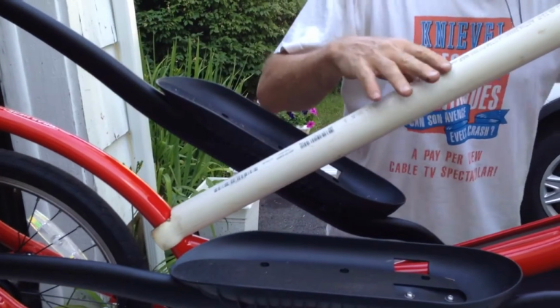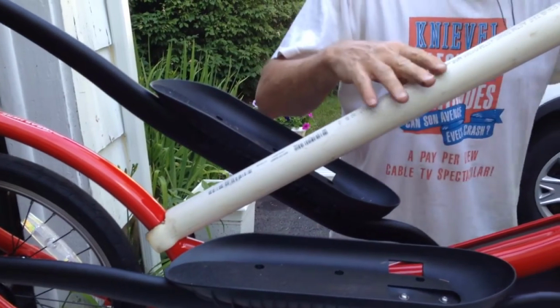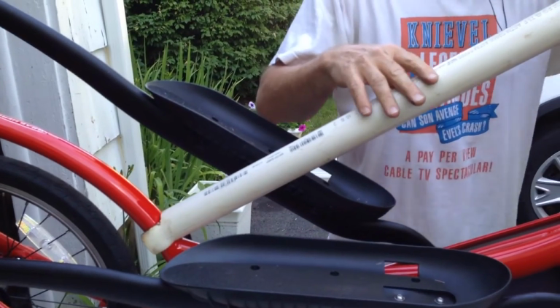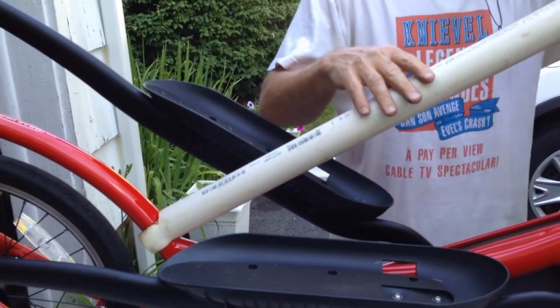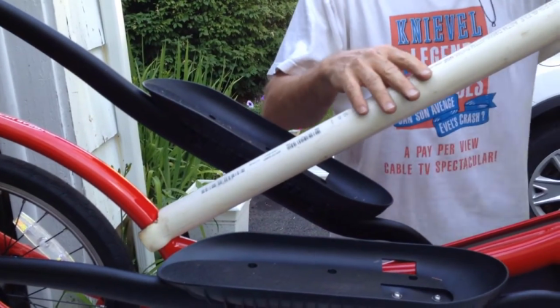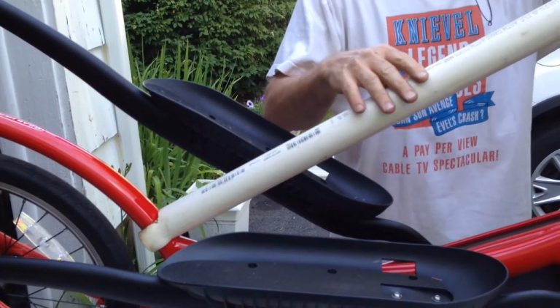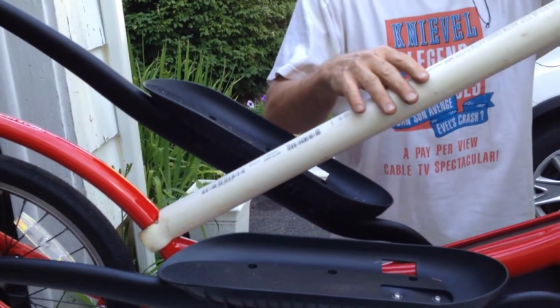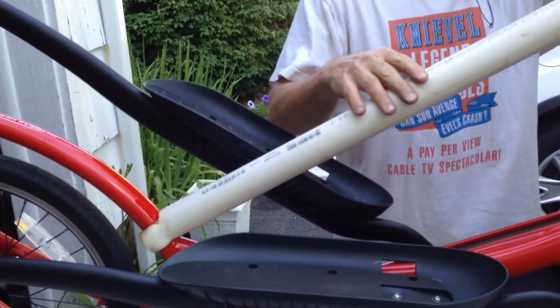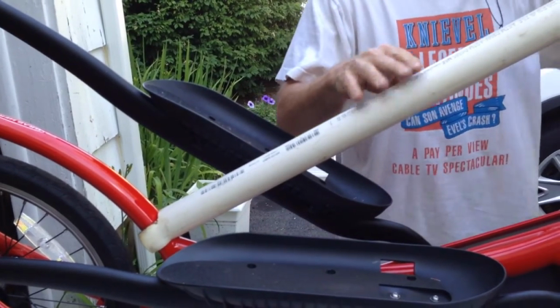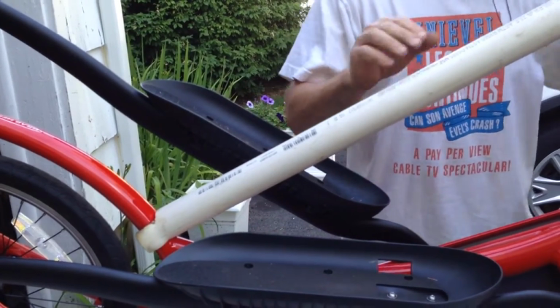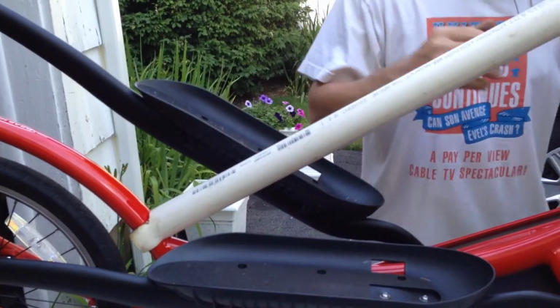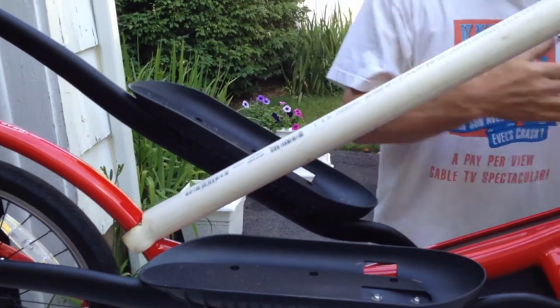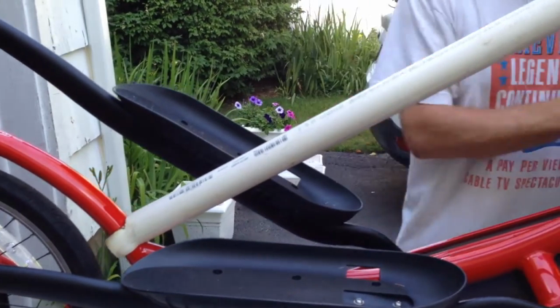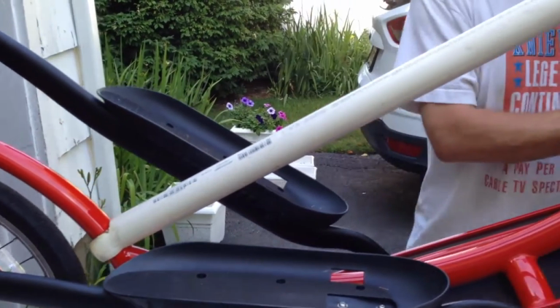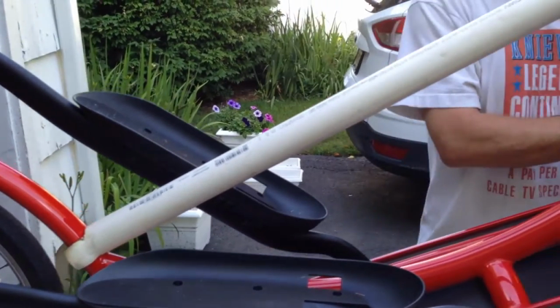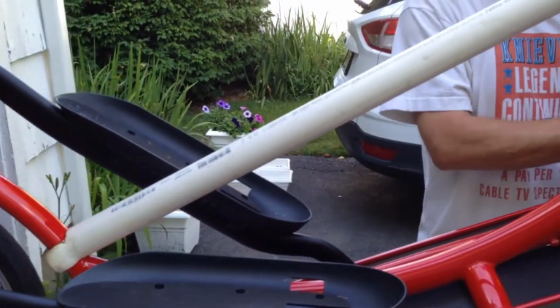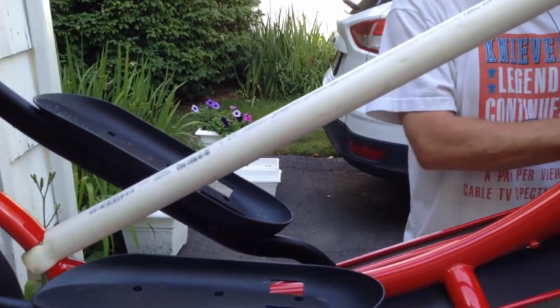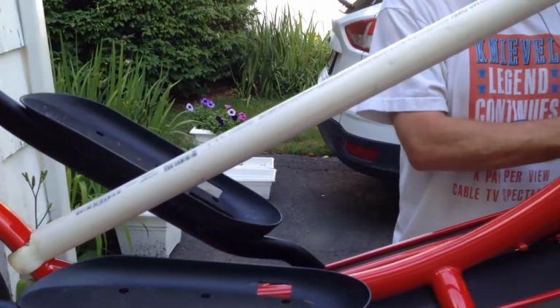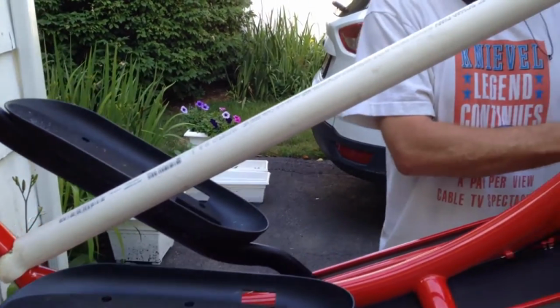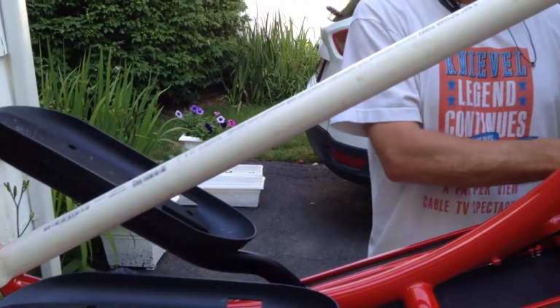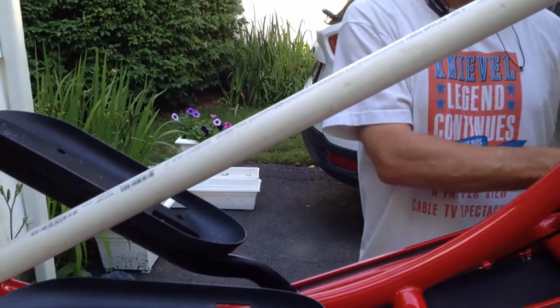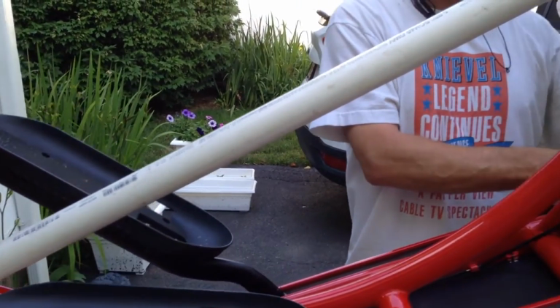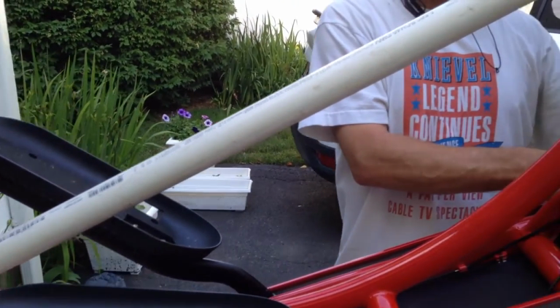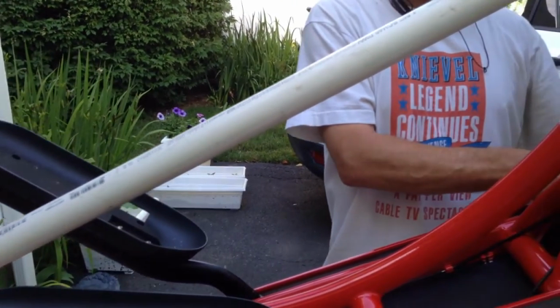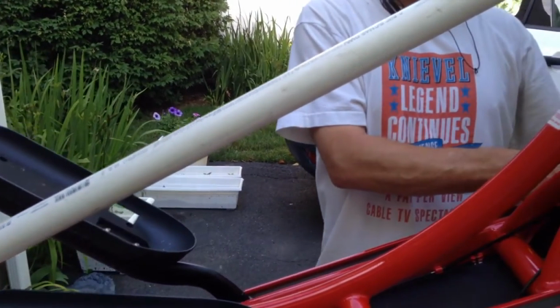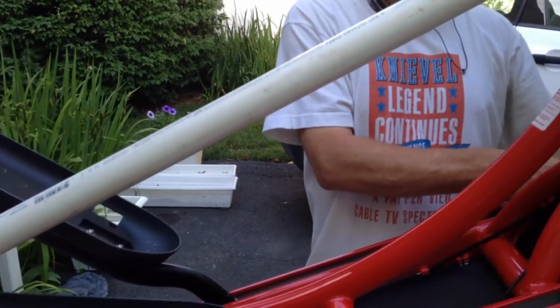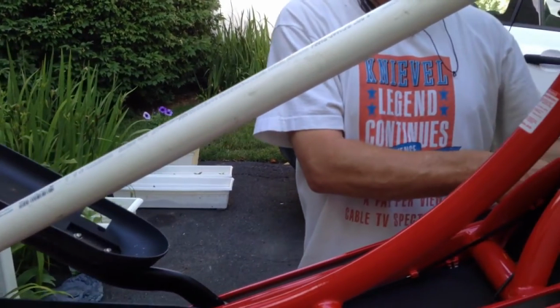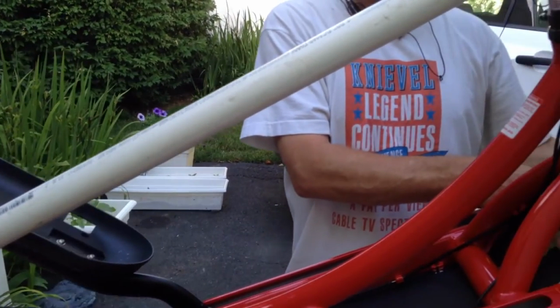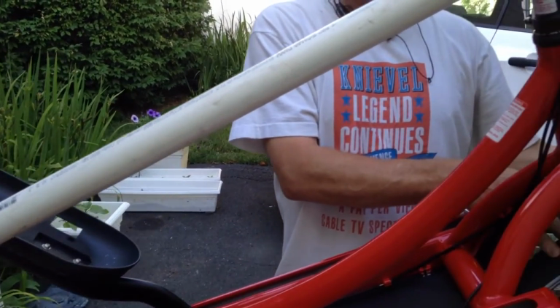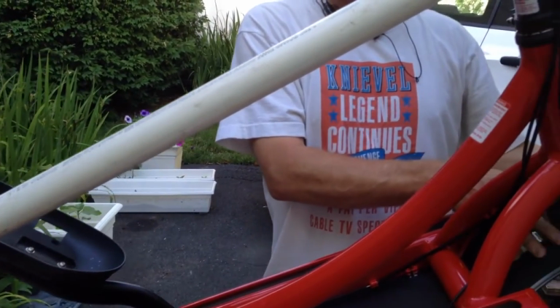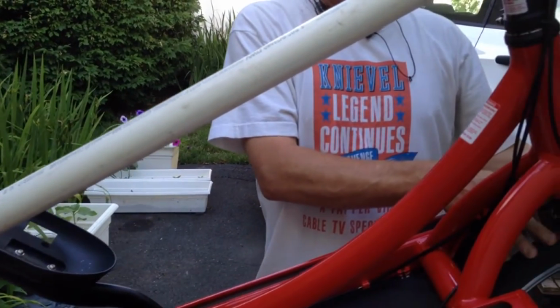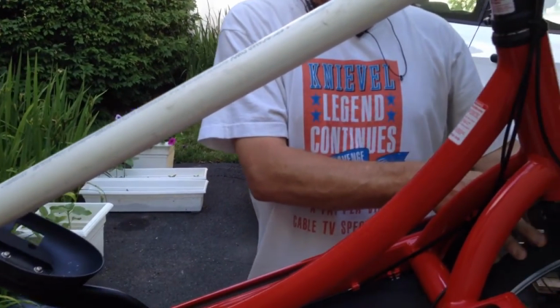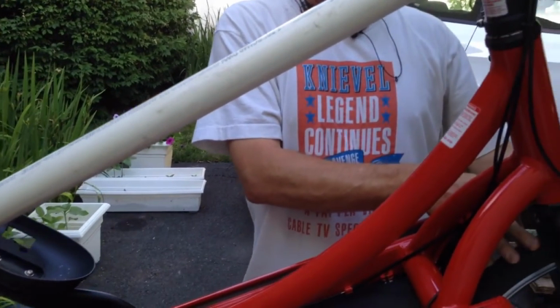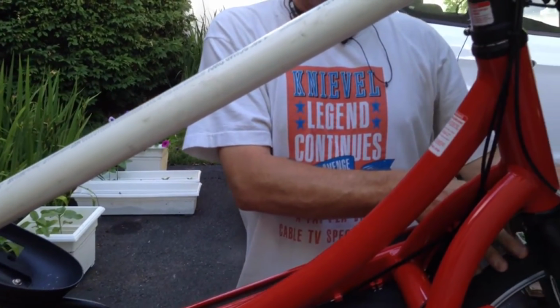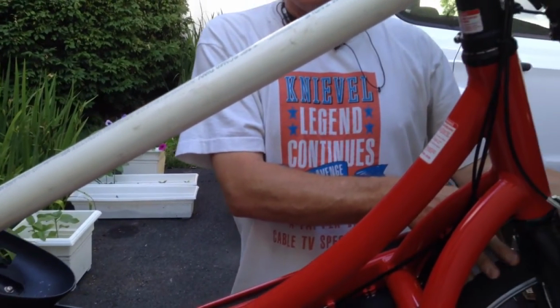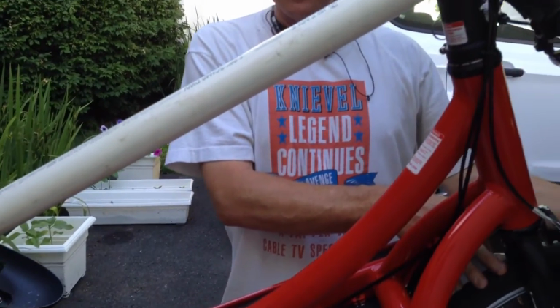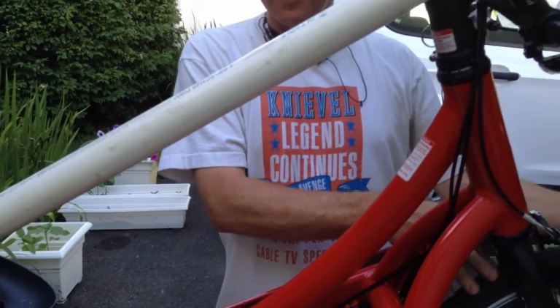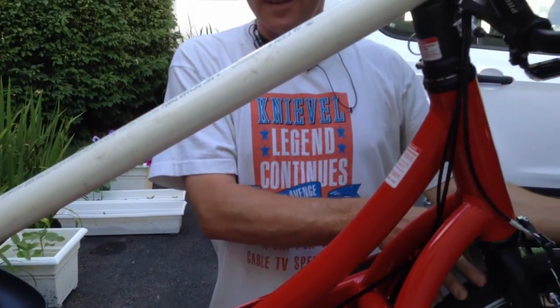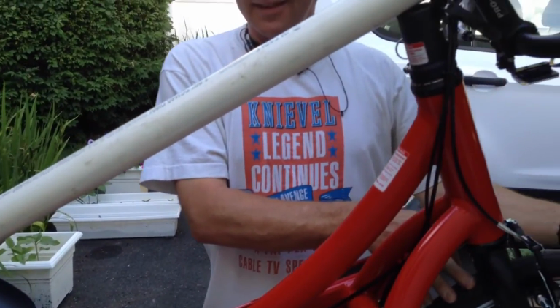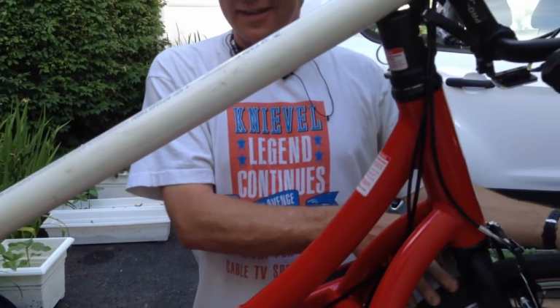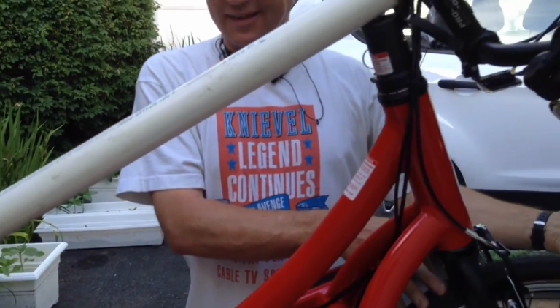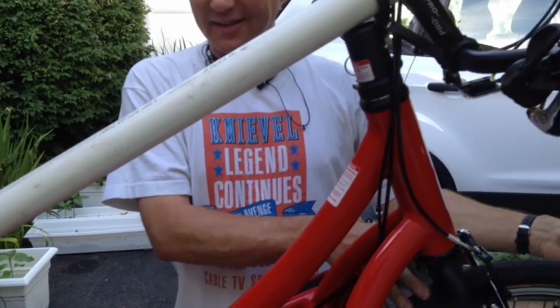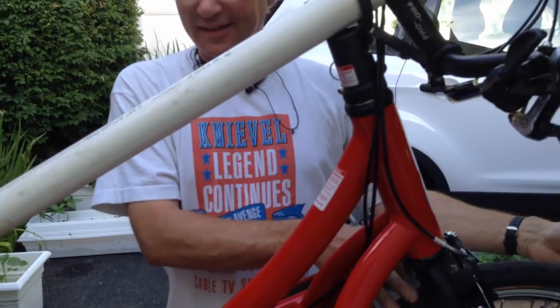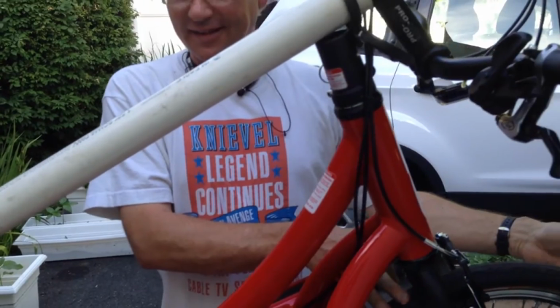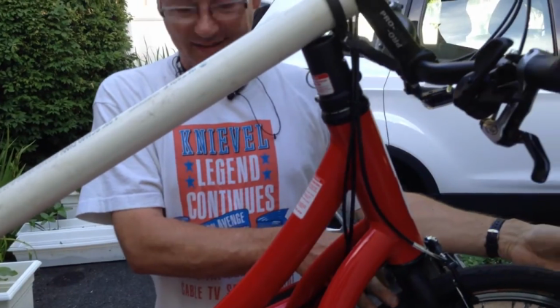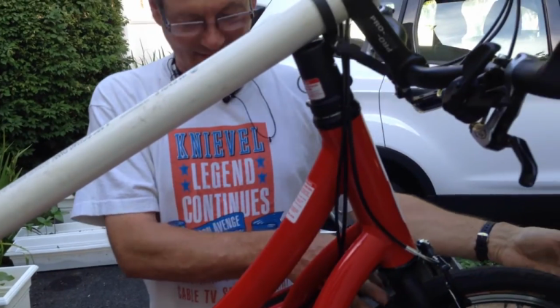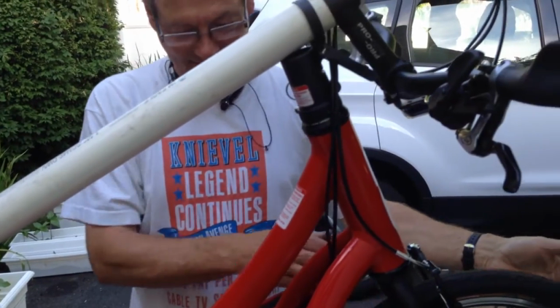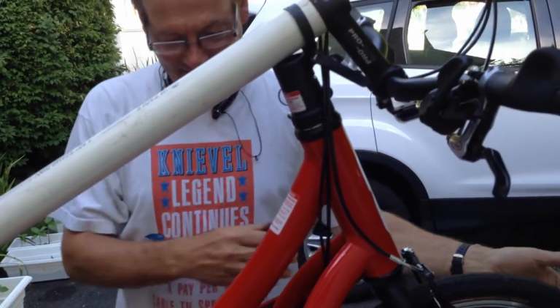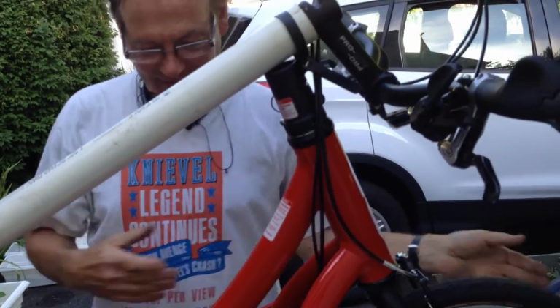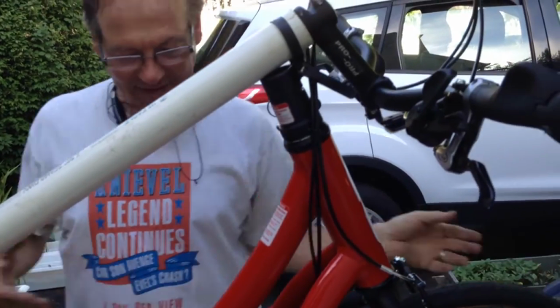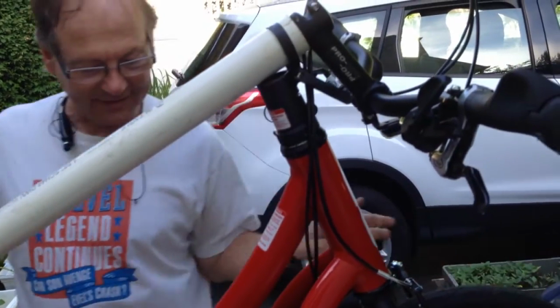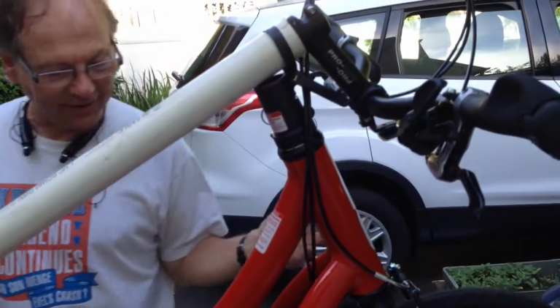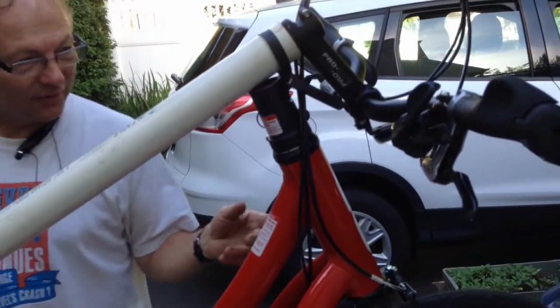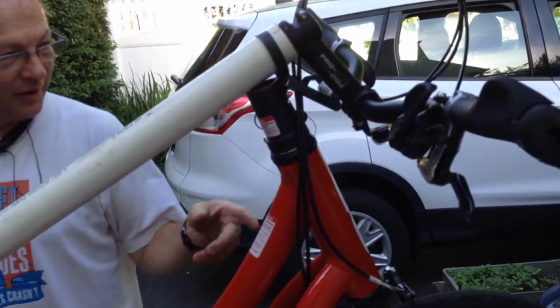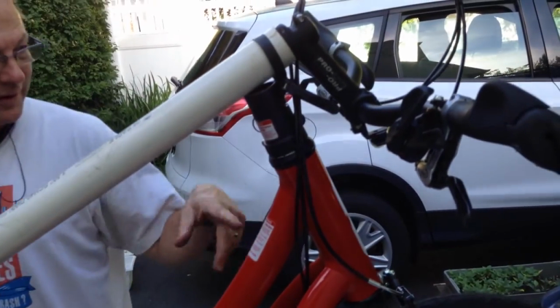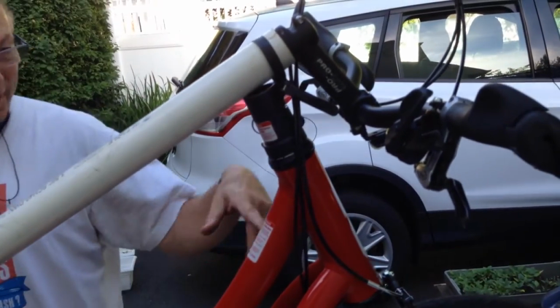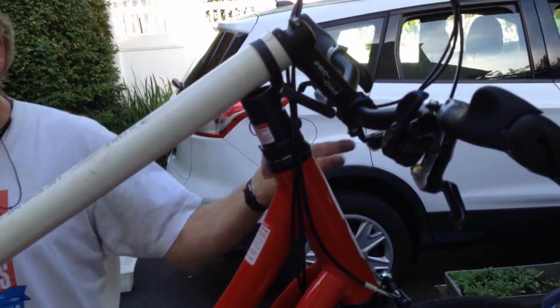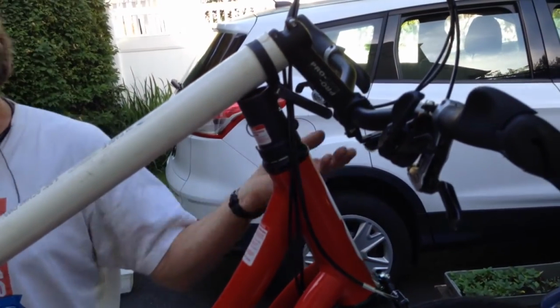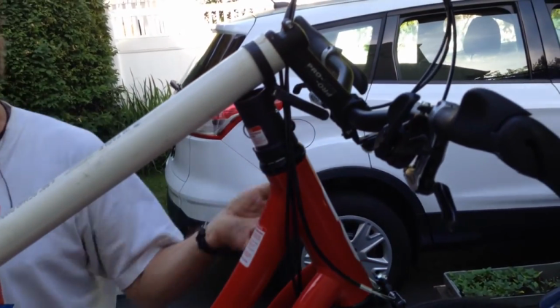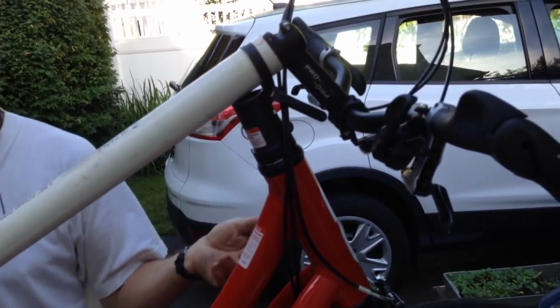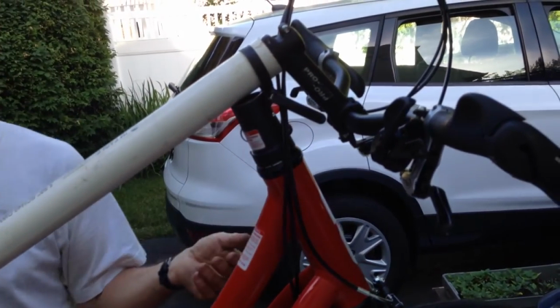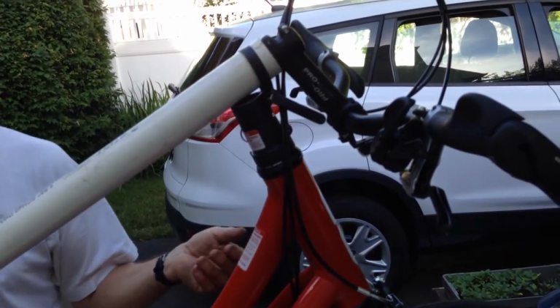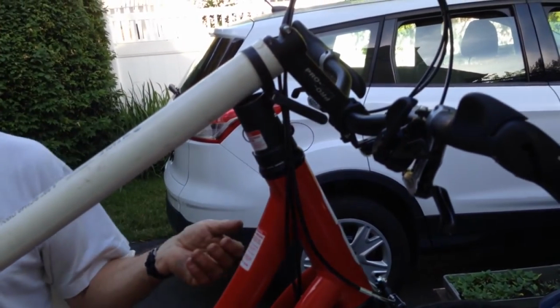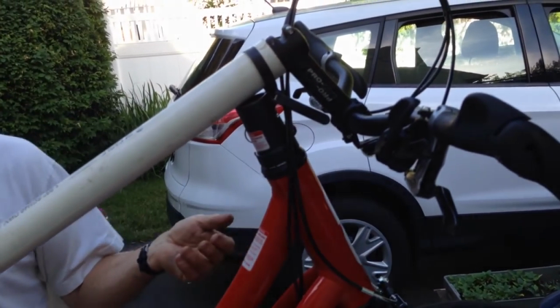Also, this band here is holding the wheel straight. So now we're going to put it in the car.